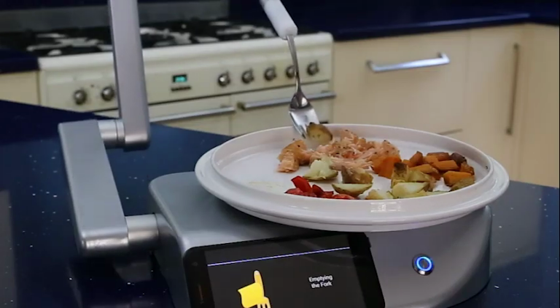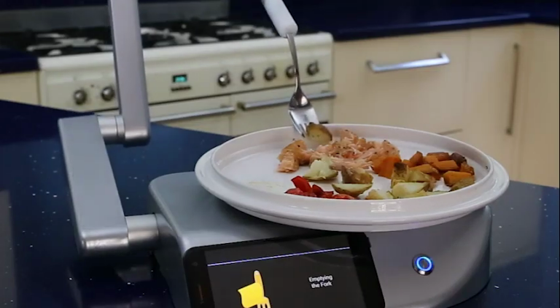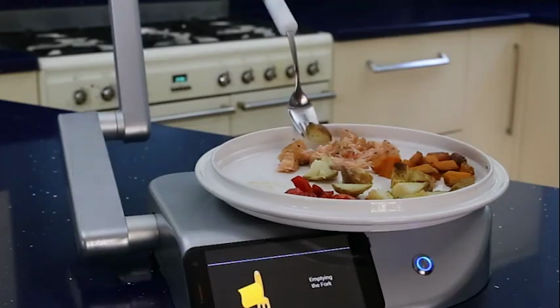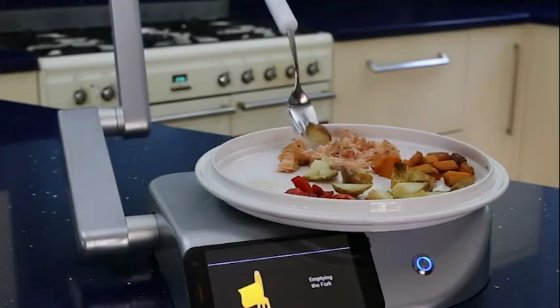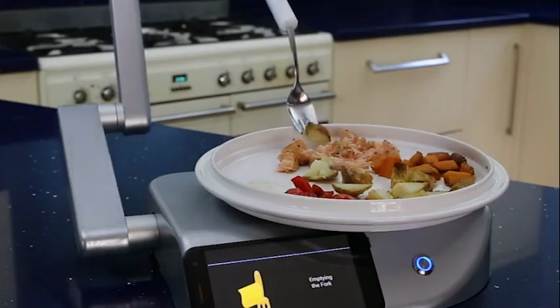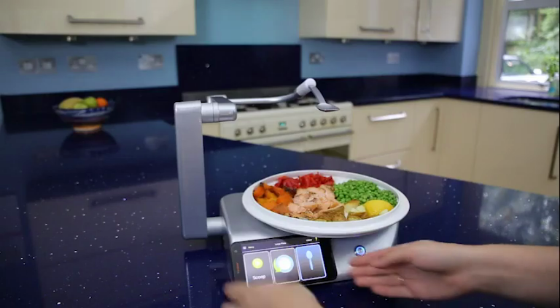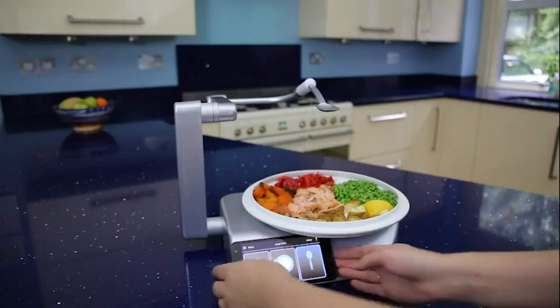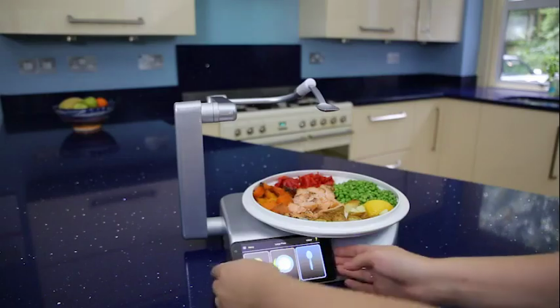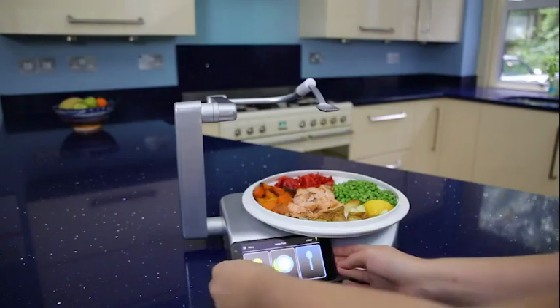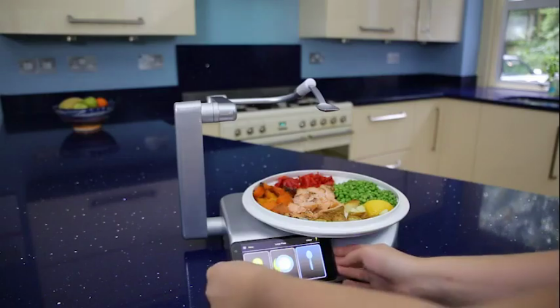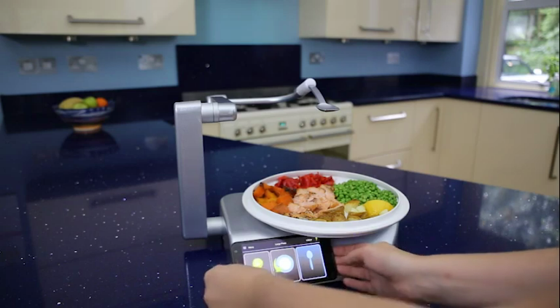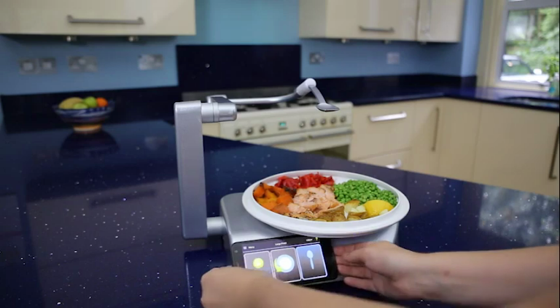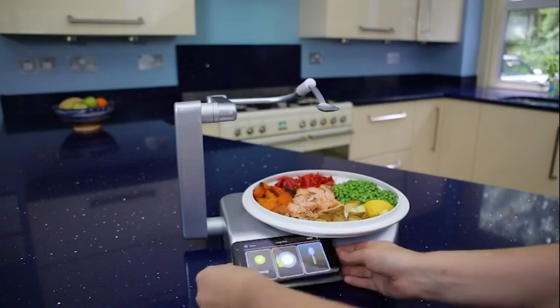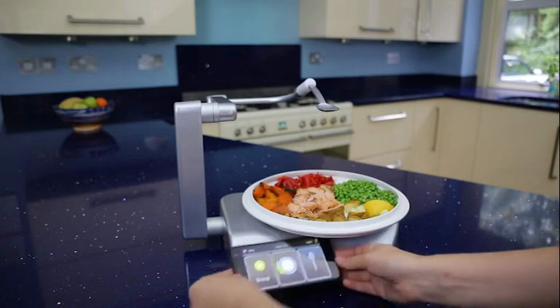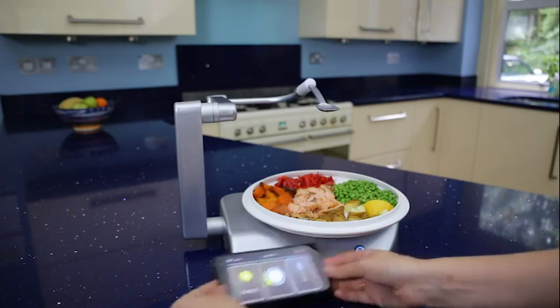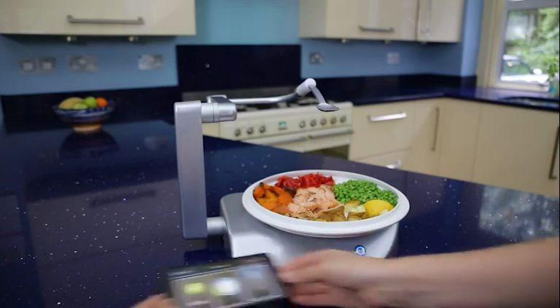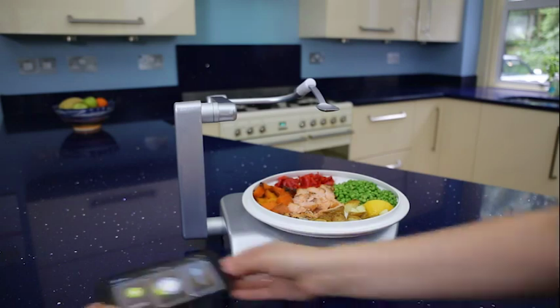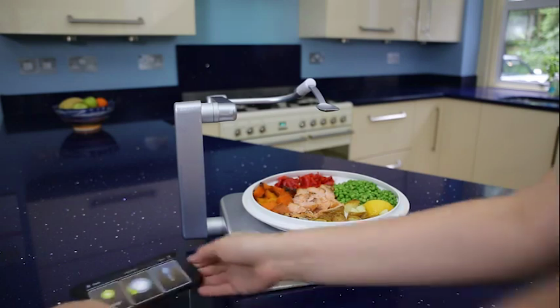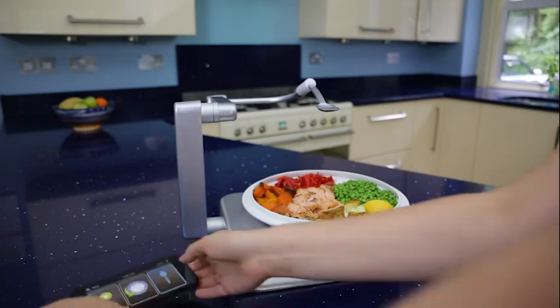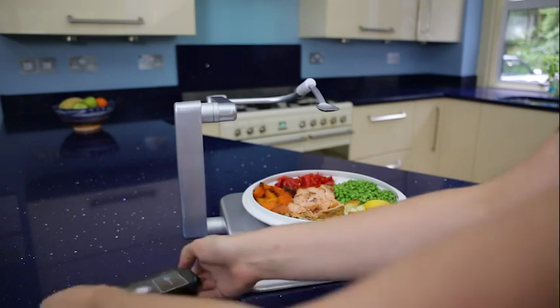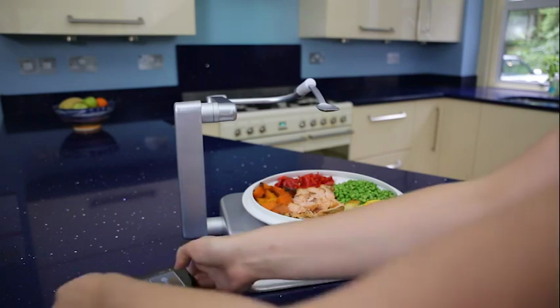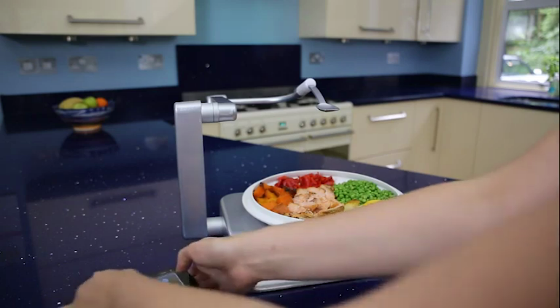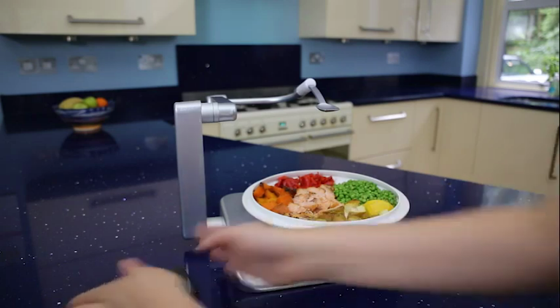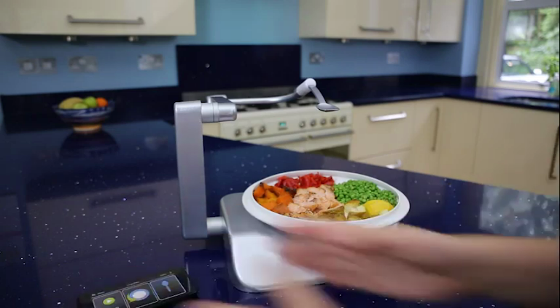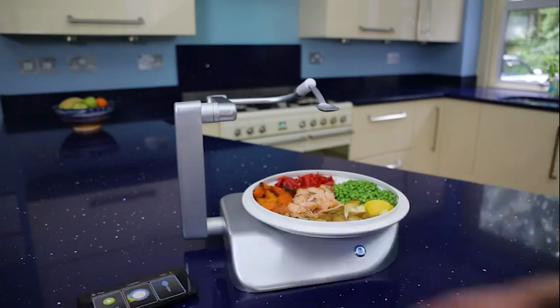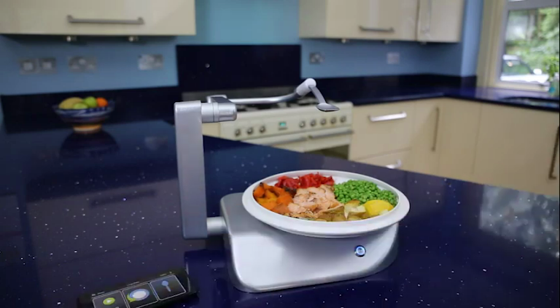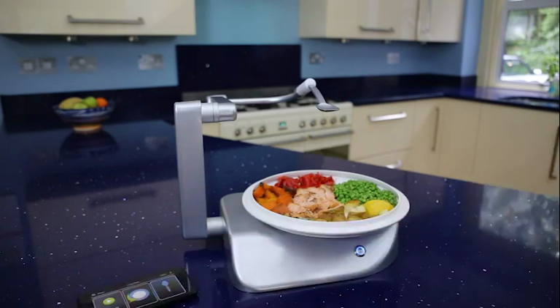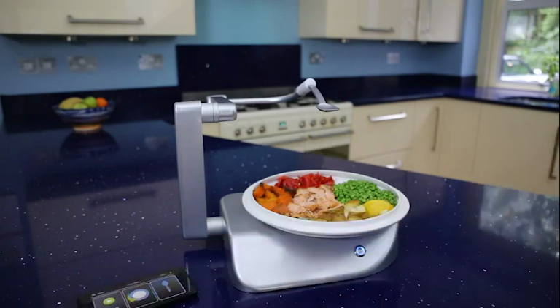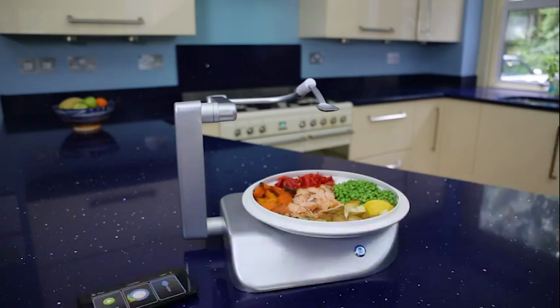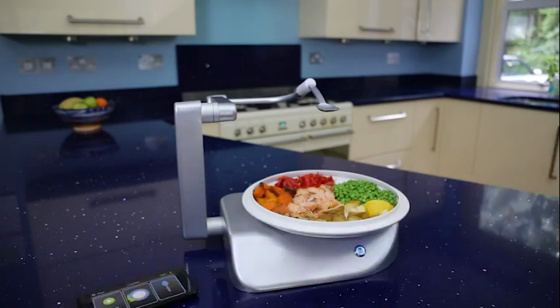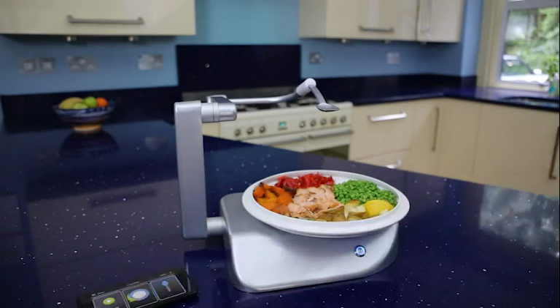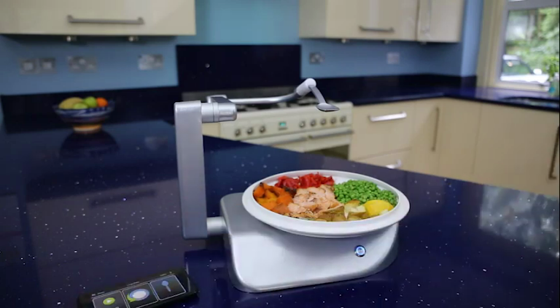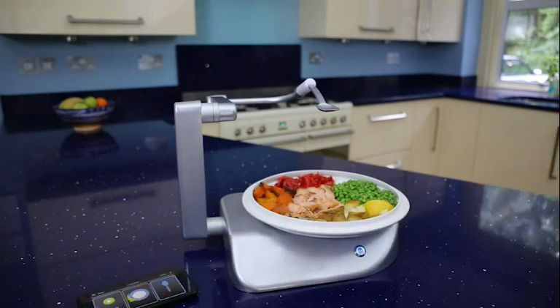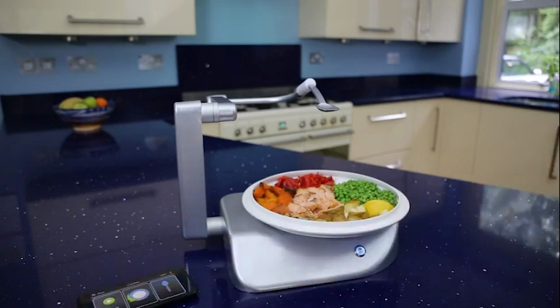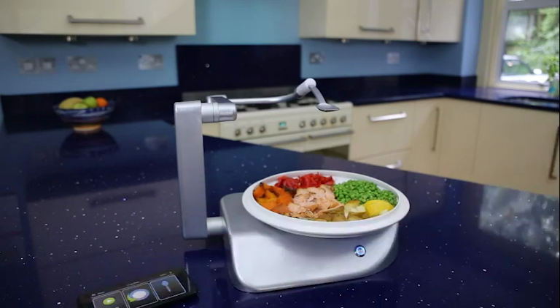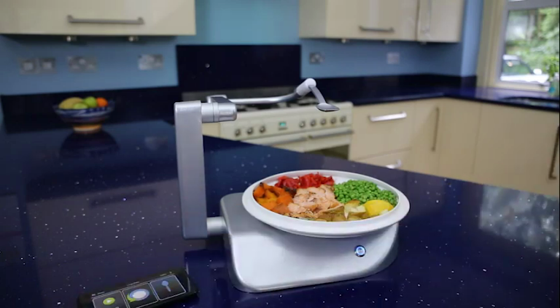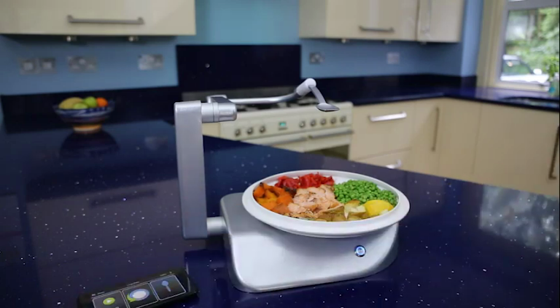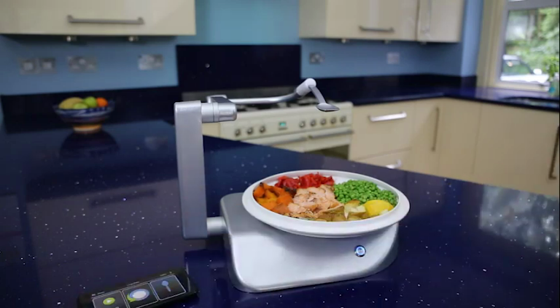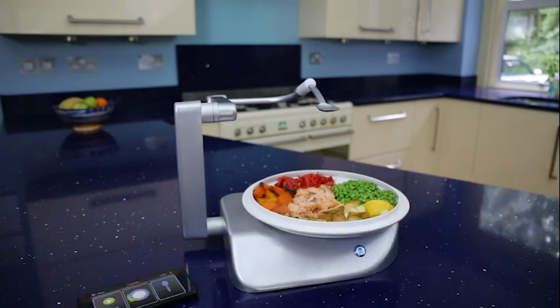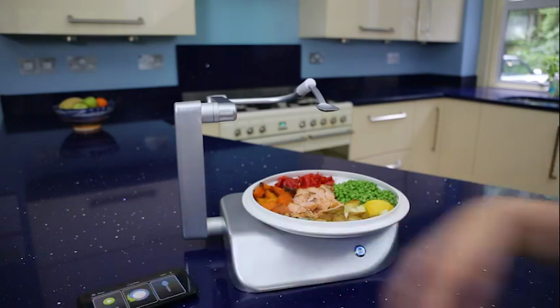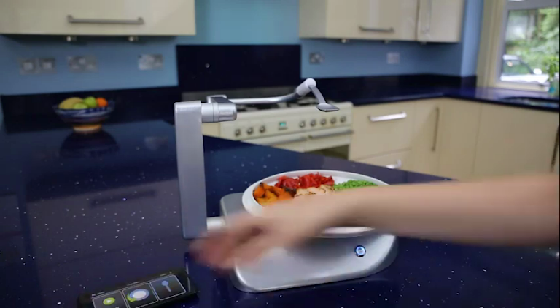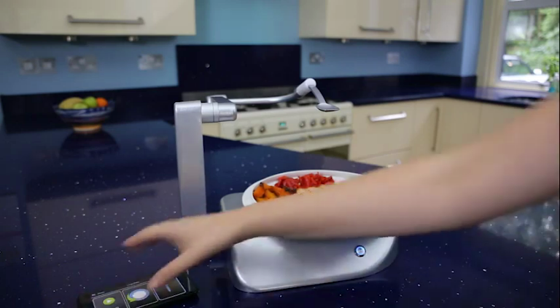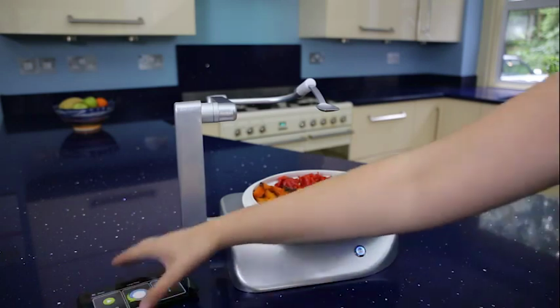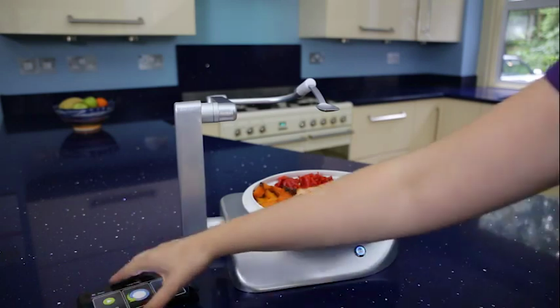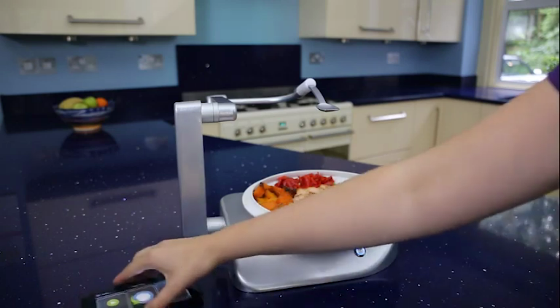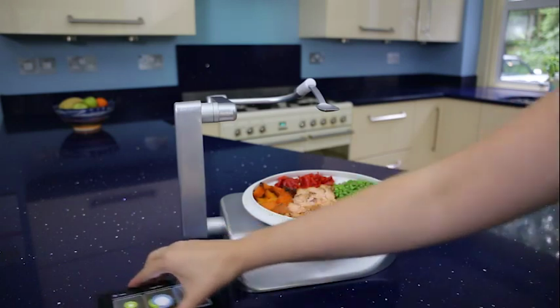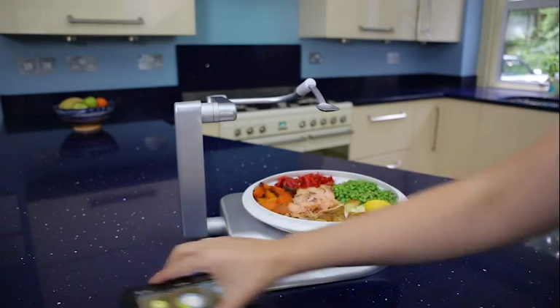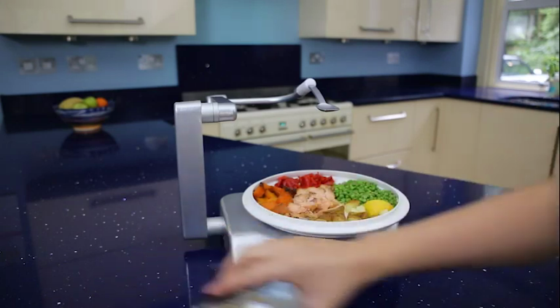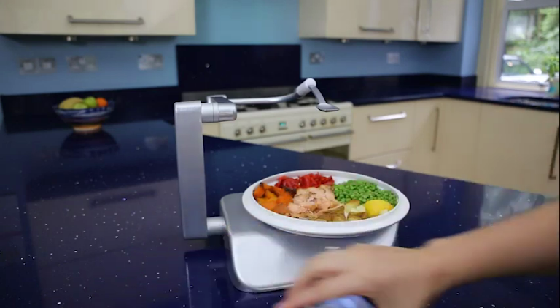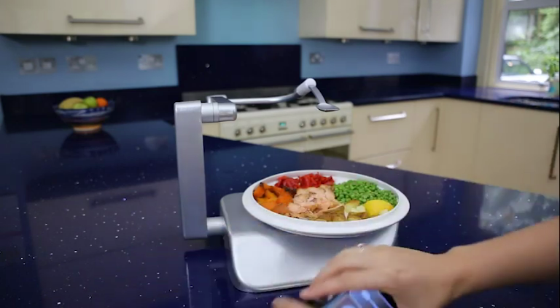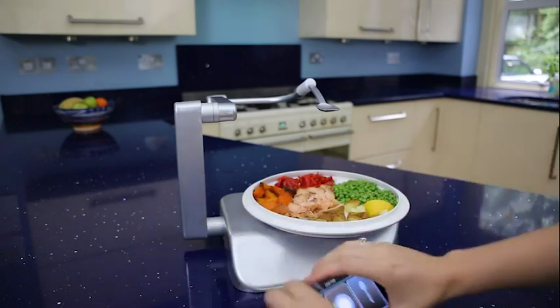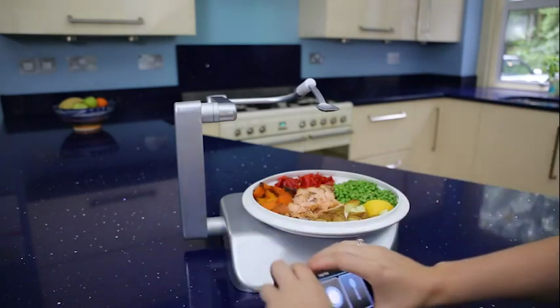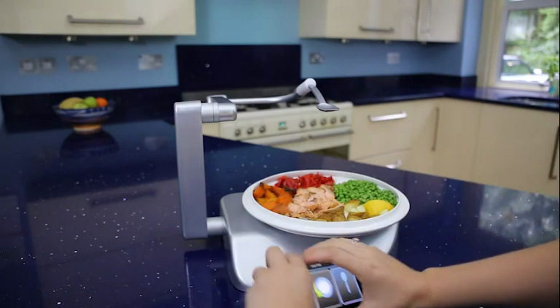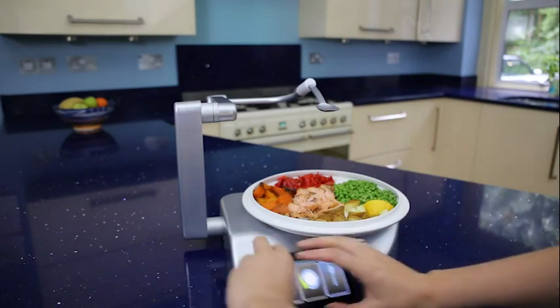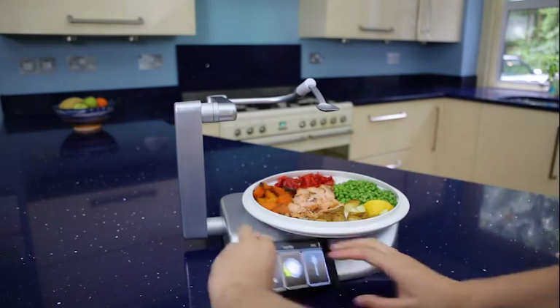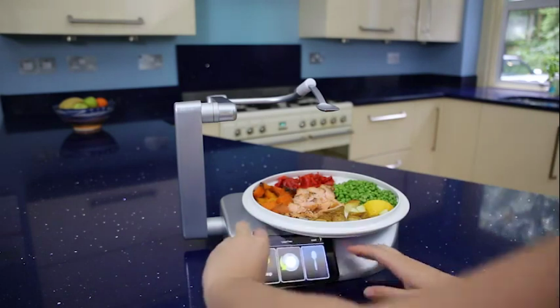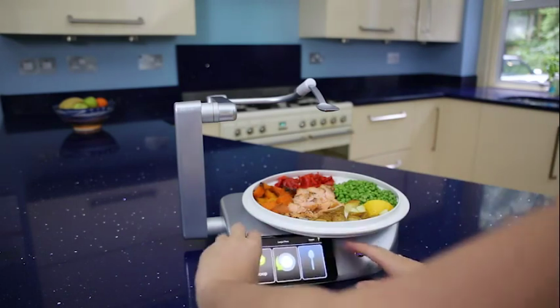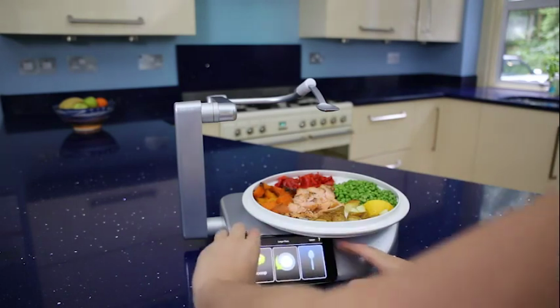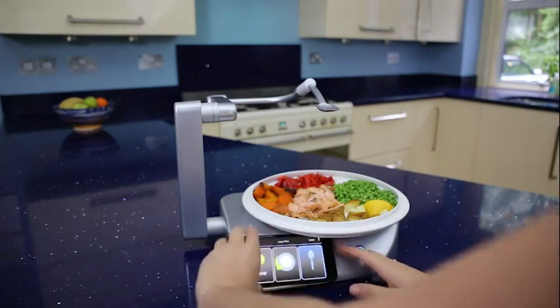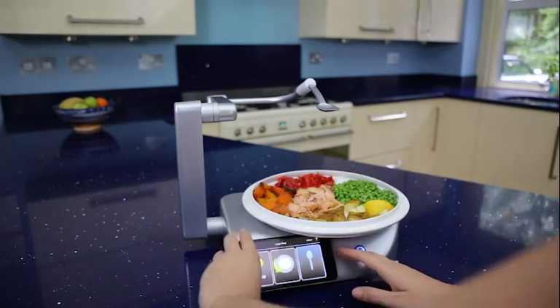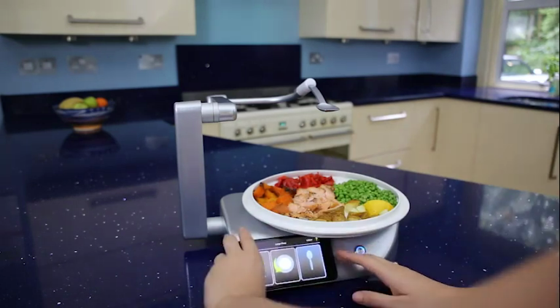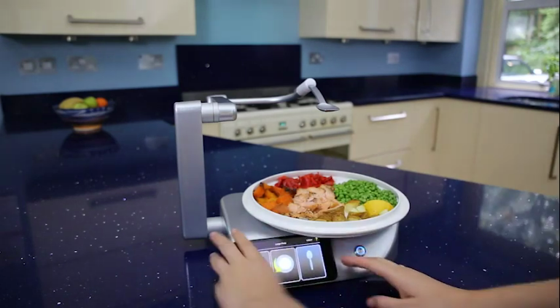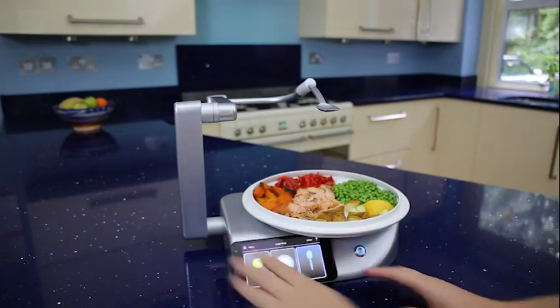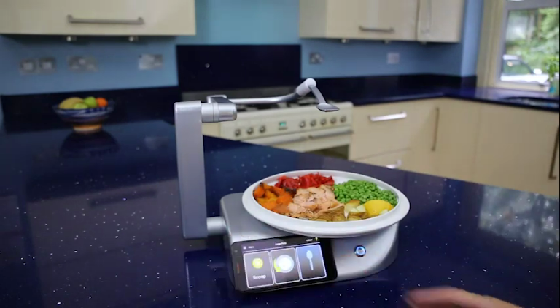Position the touchscreen wherever suits you. Return it to the Neater Eater robot where magnets hold it in place, and it is charged wirelessly.